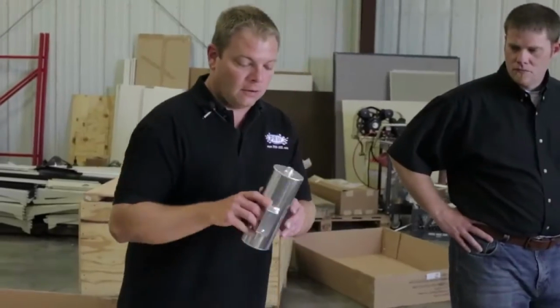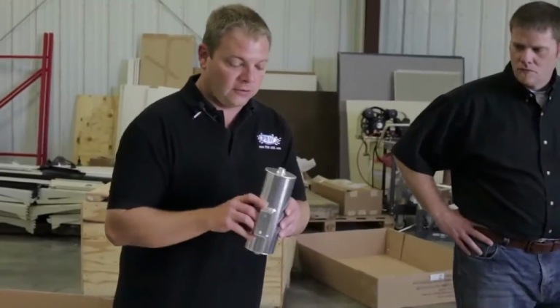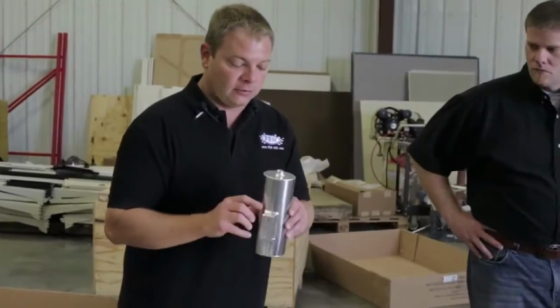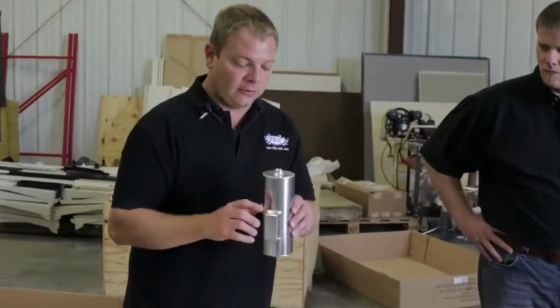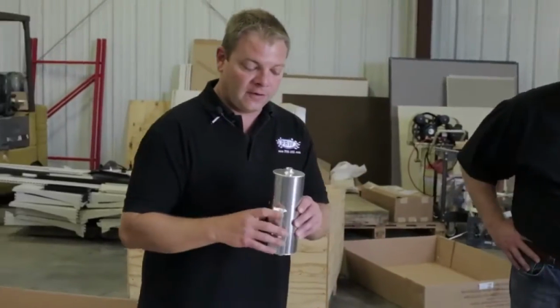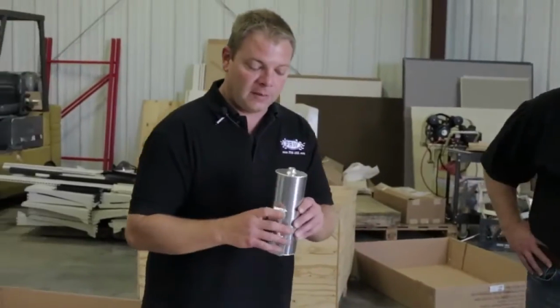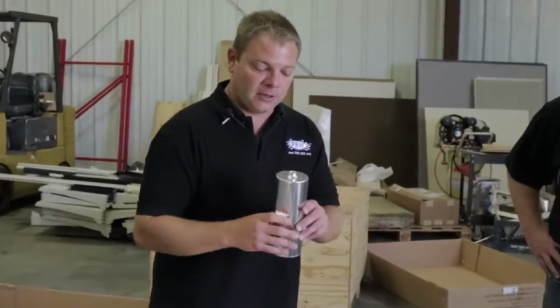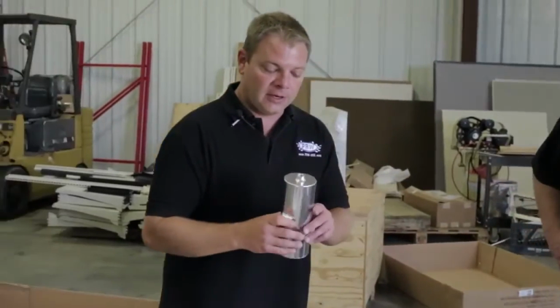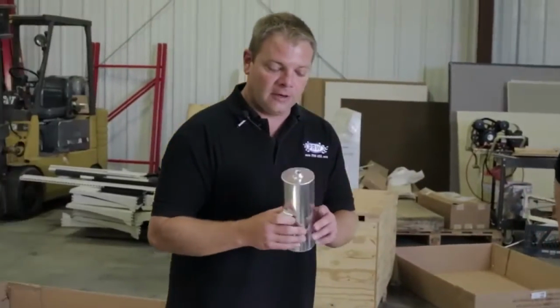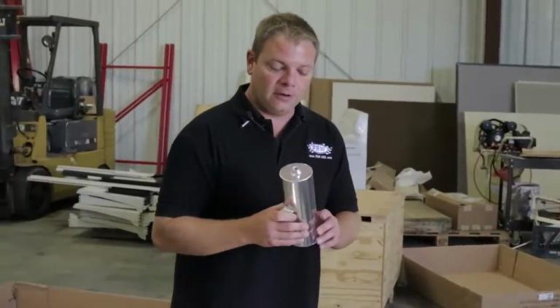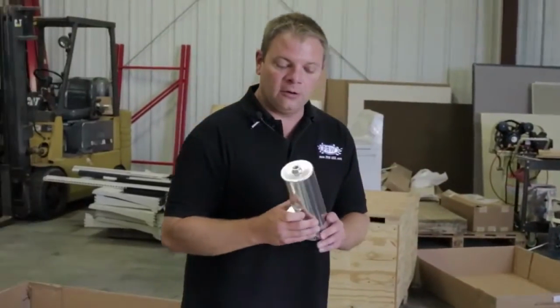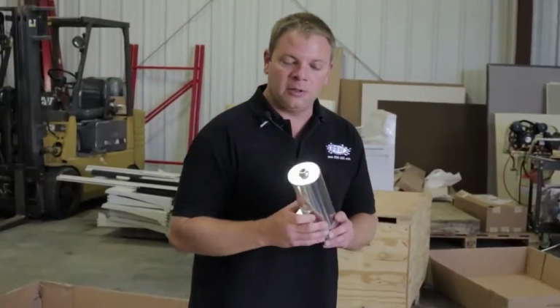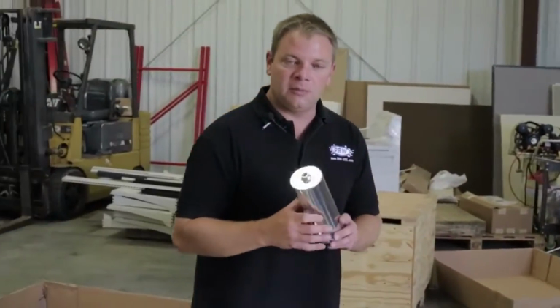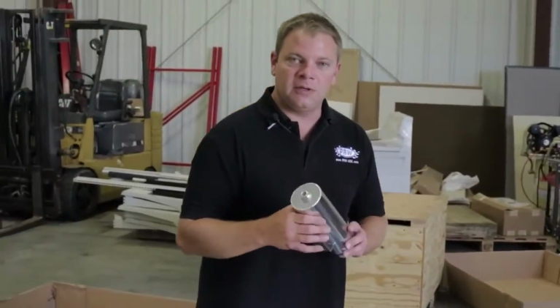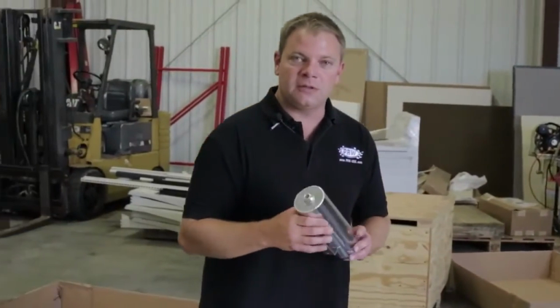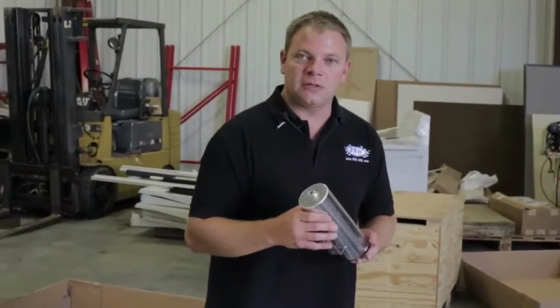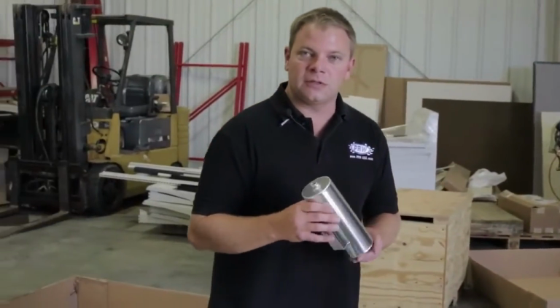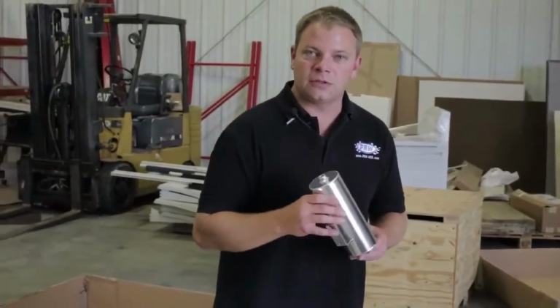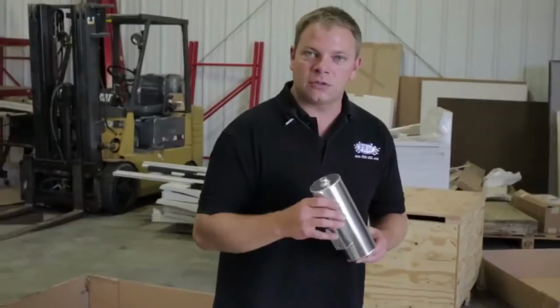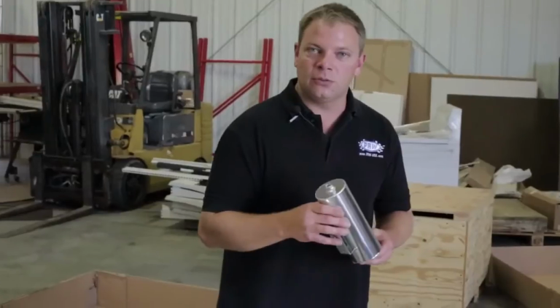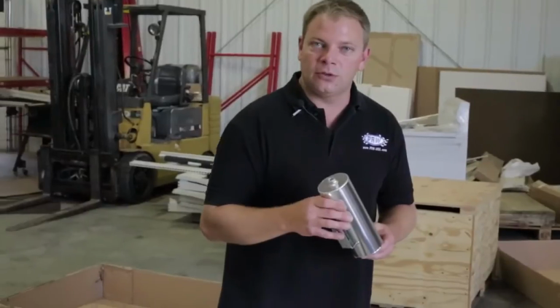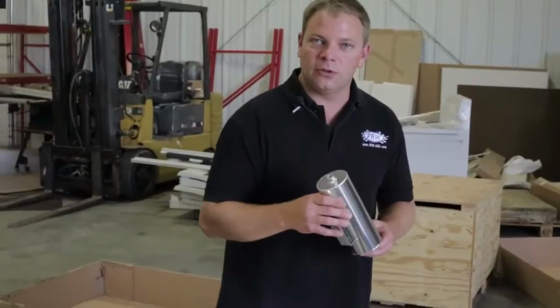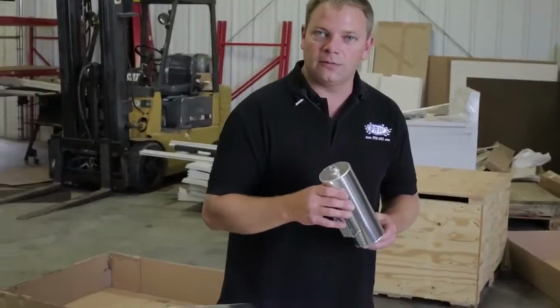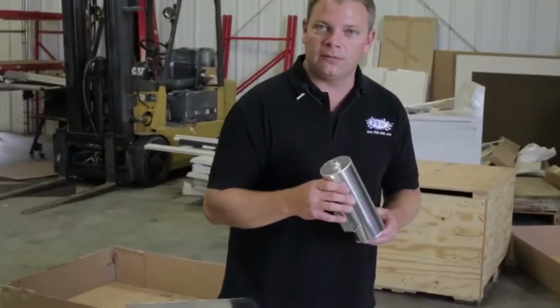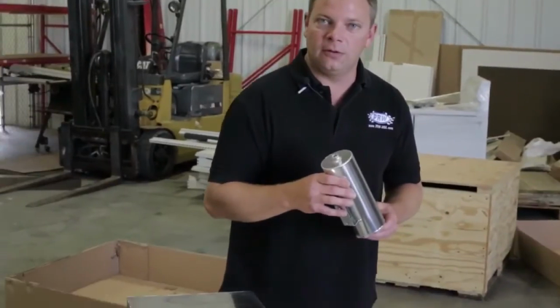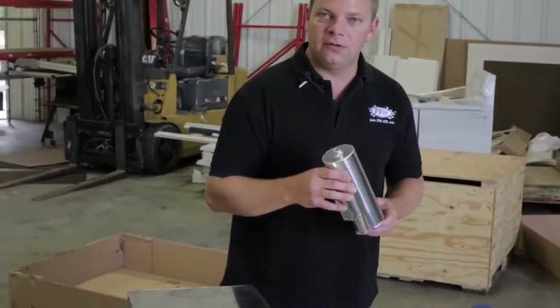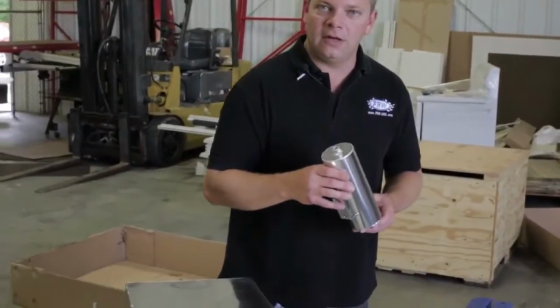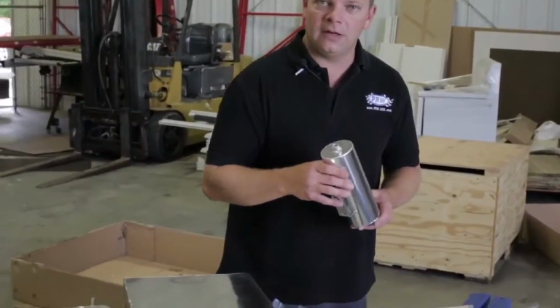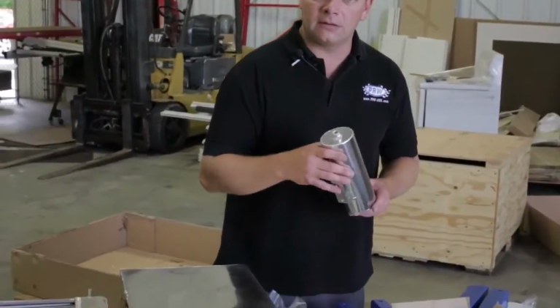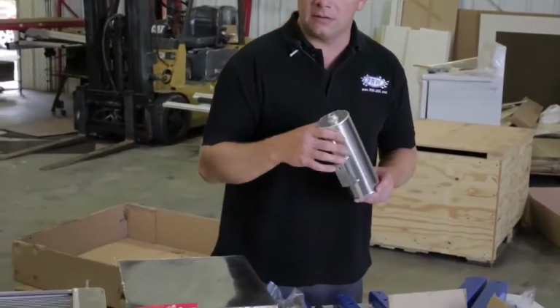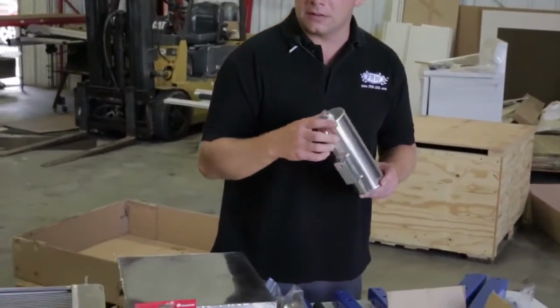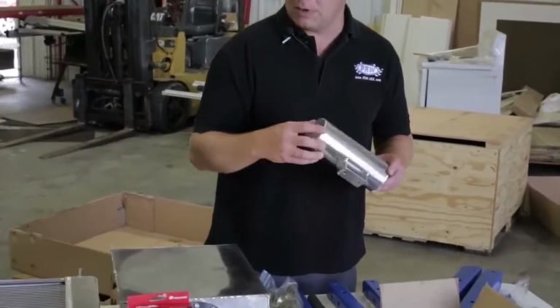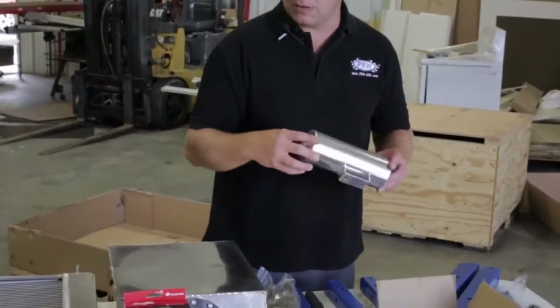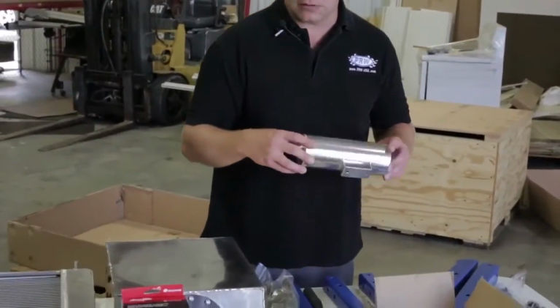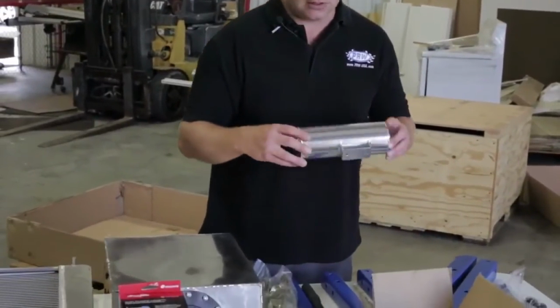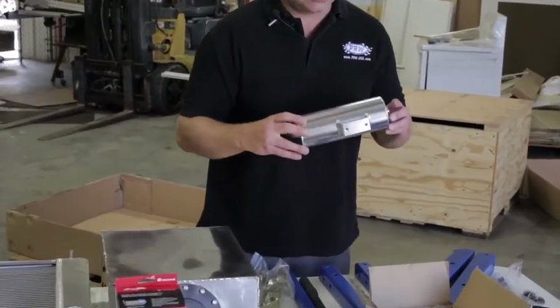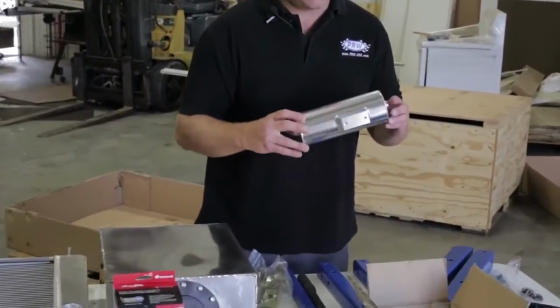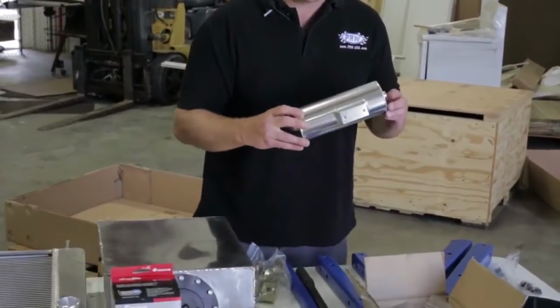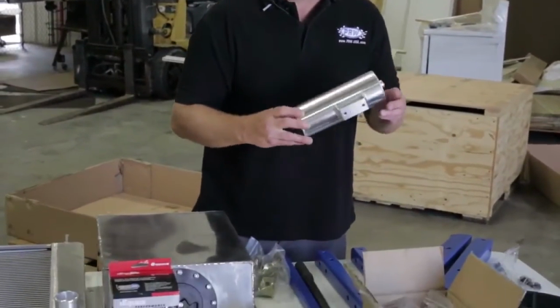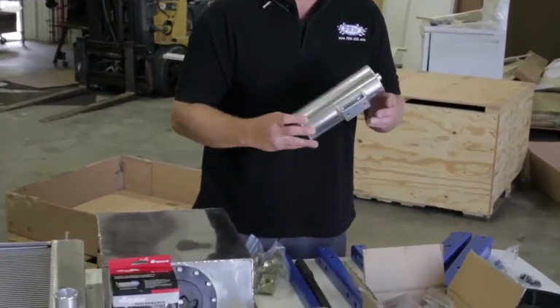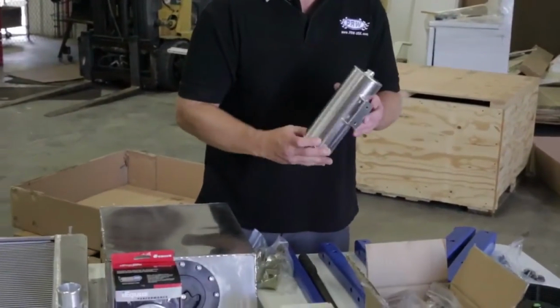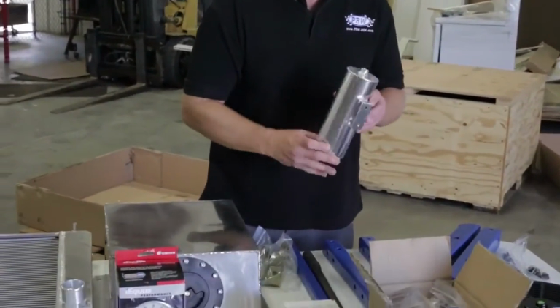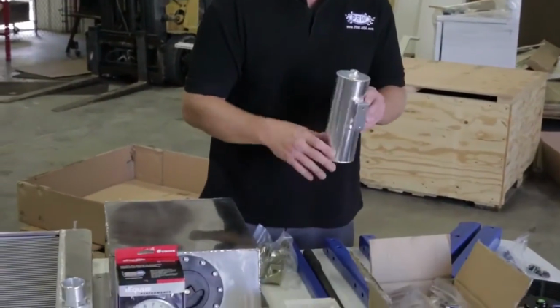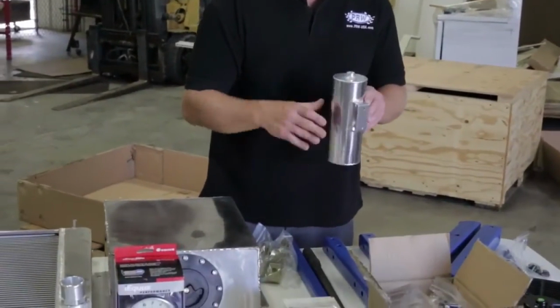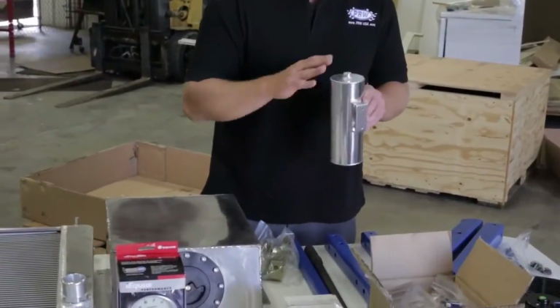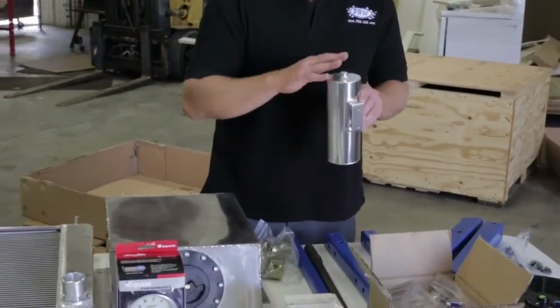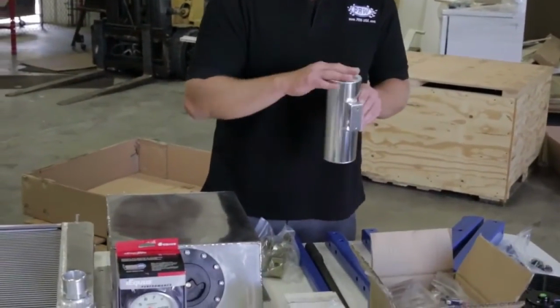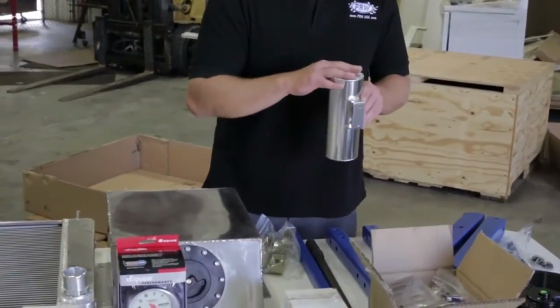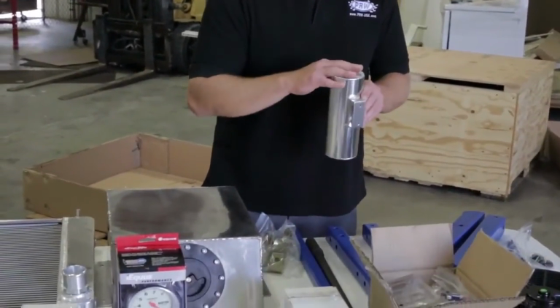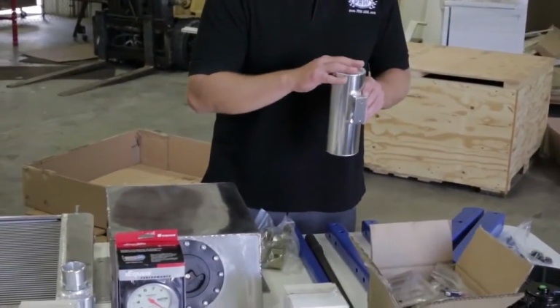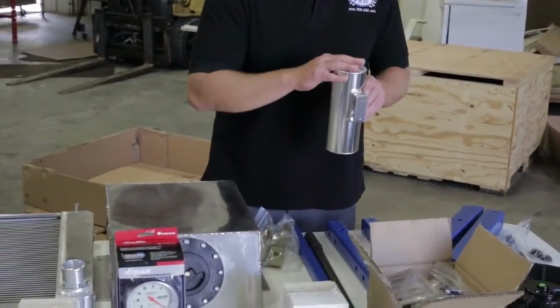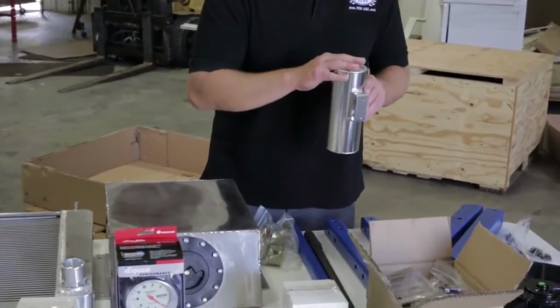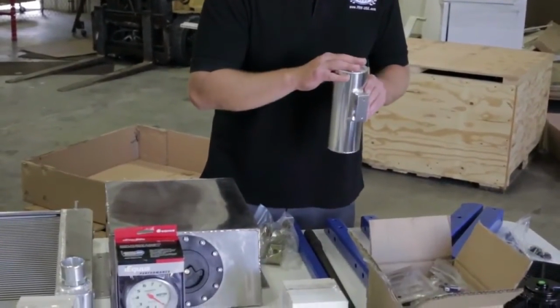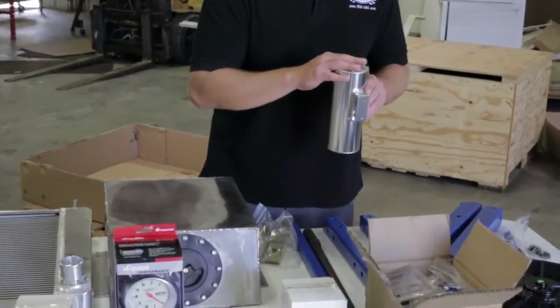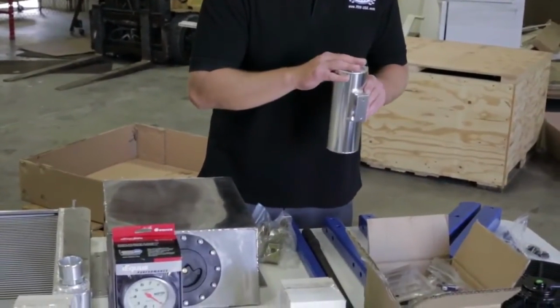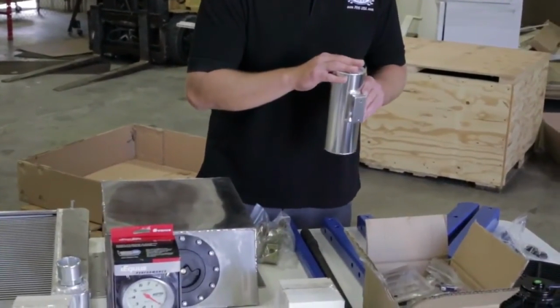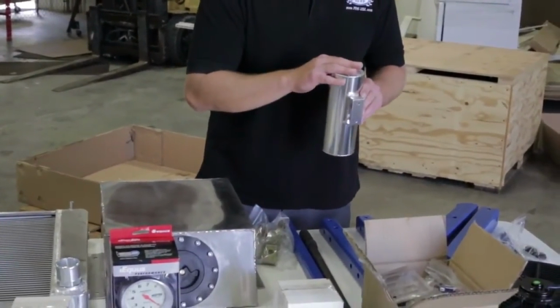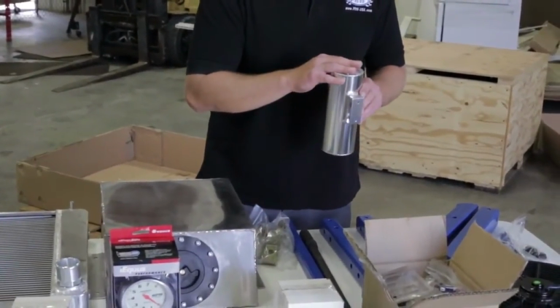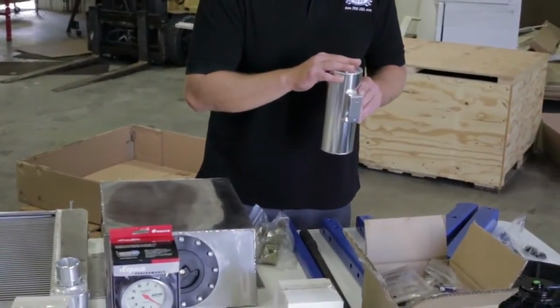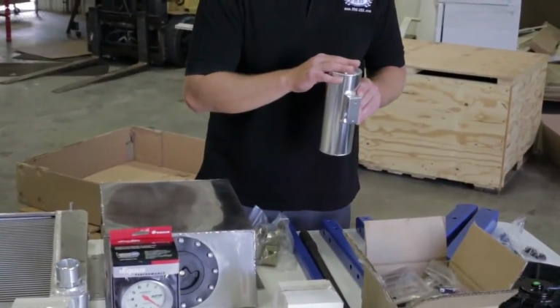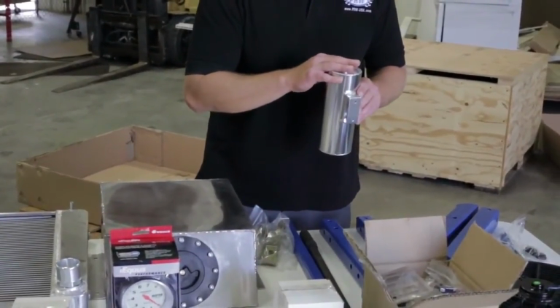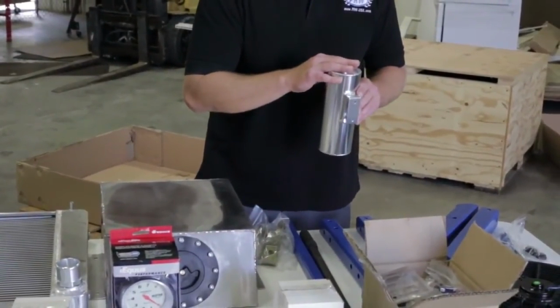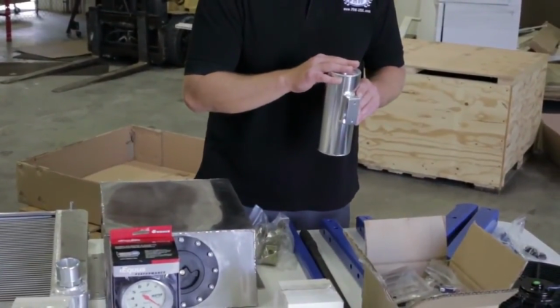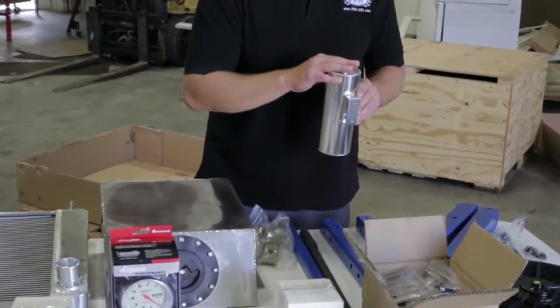Also a fabricated aluminum piece is this coolant overflow tank. This mounts on the test stand and keeps from making a mess if the engine starts getting warm.